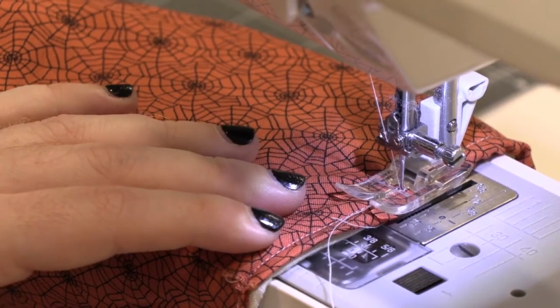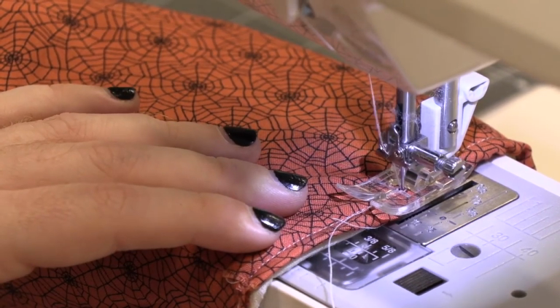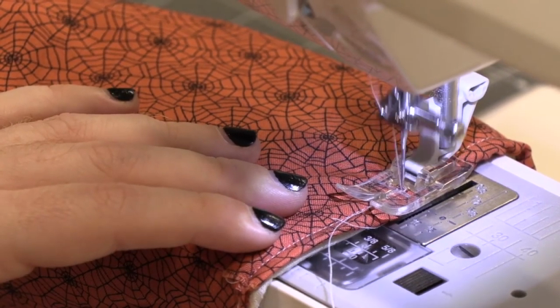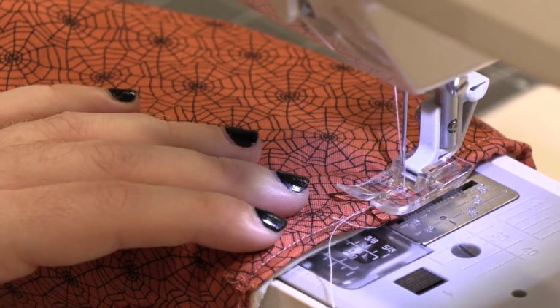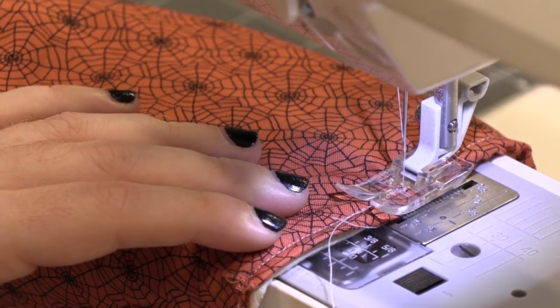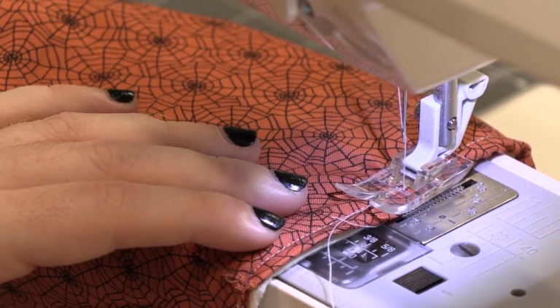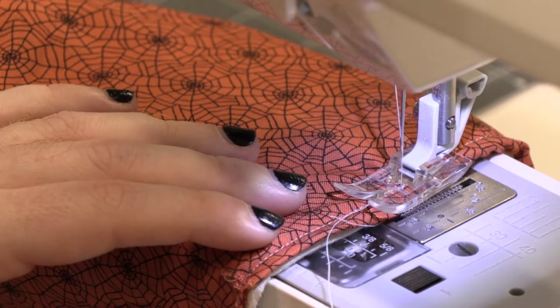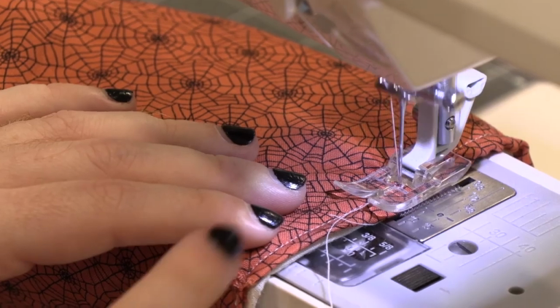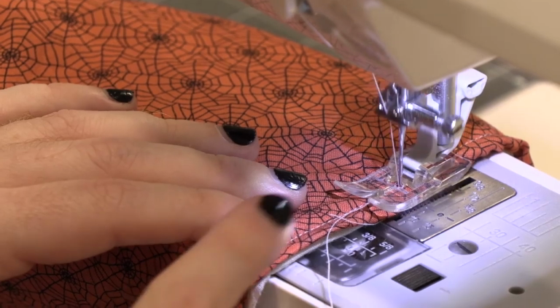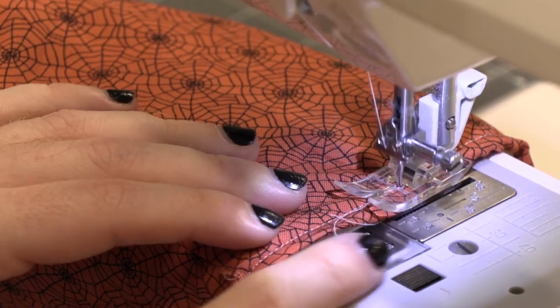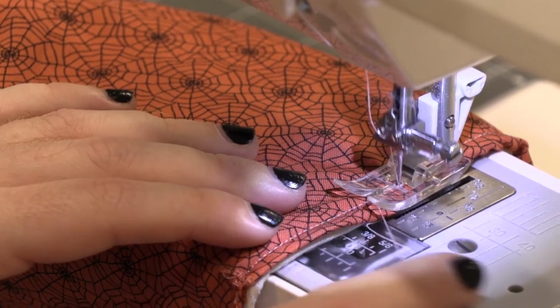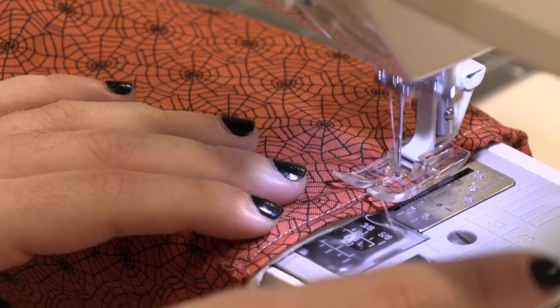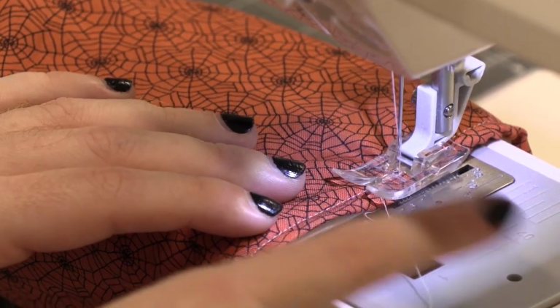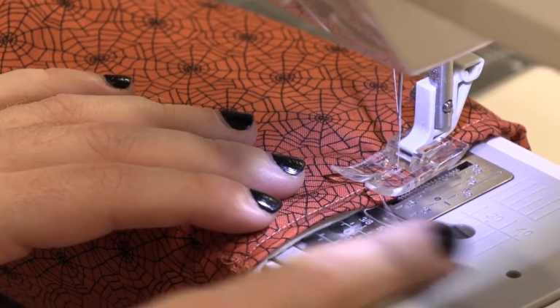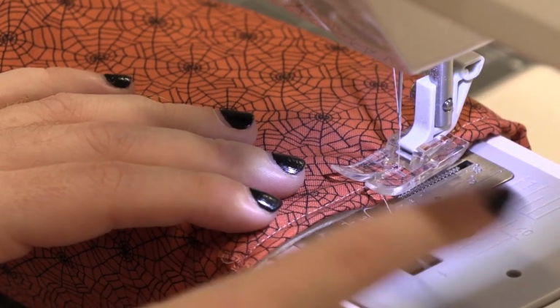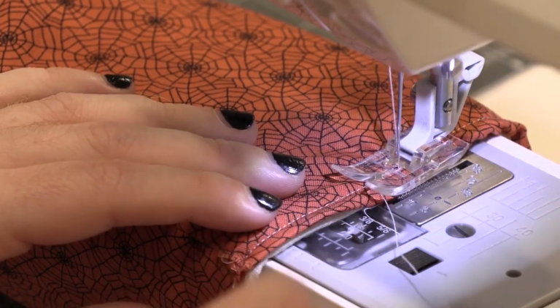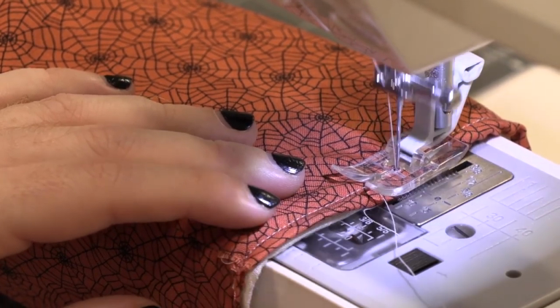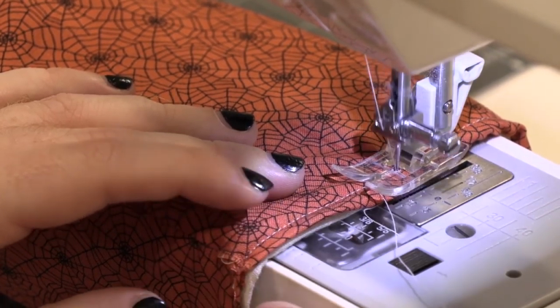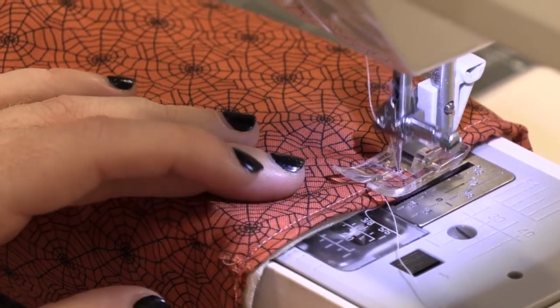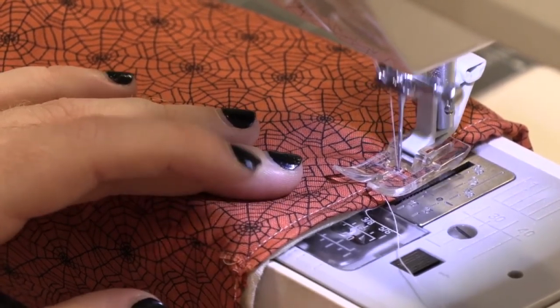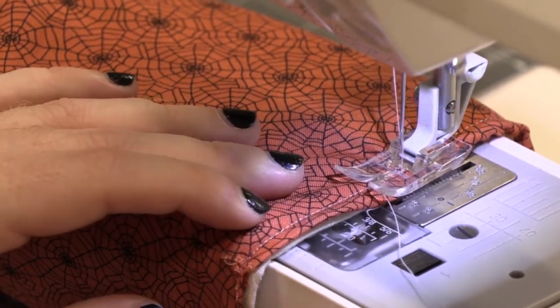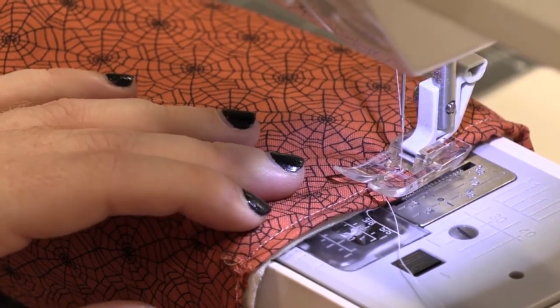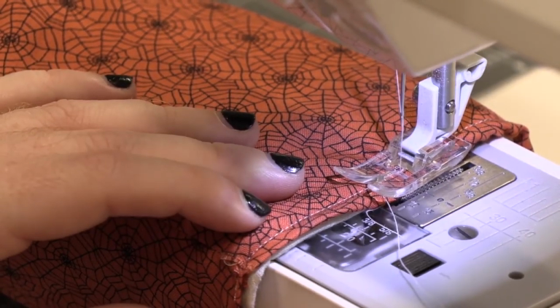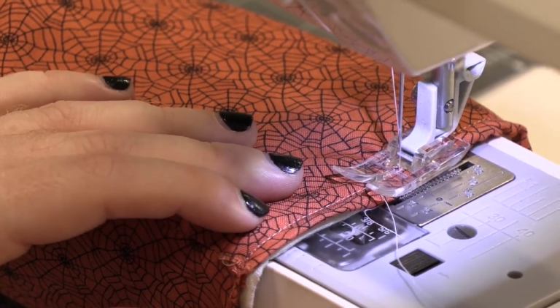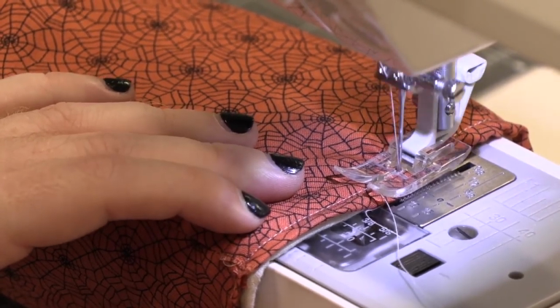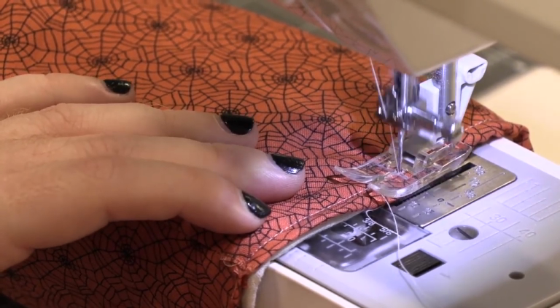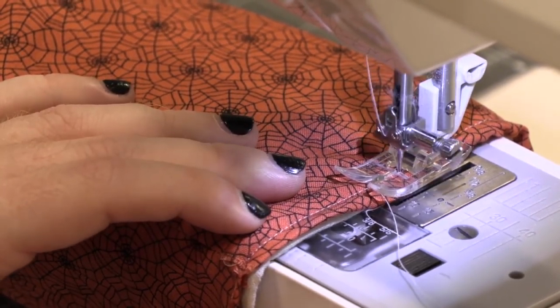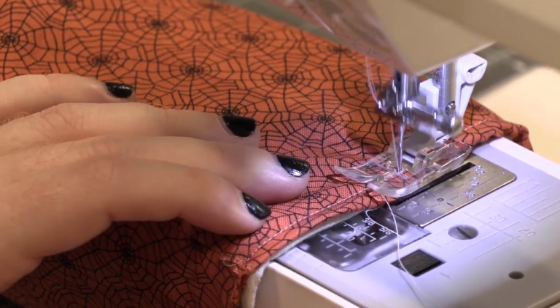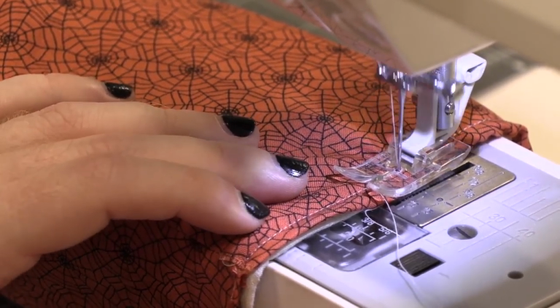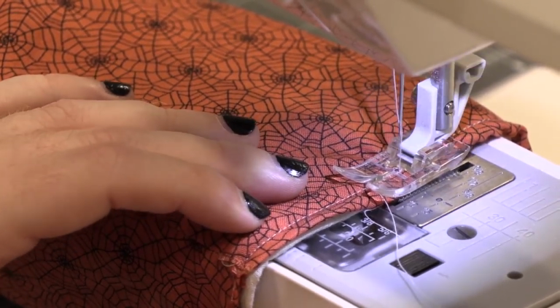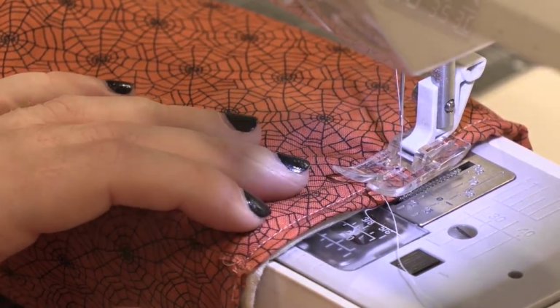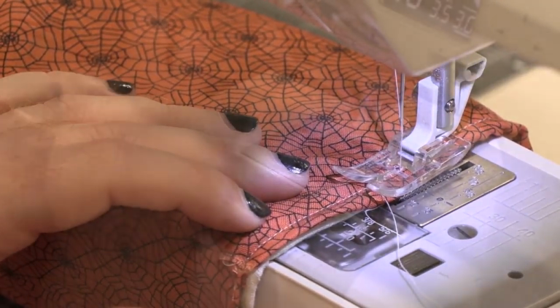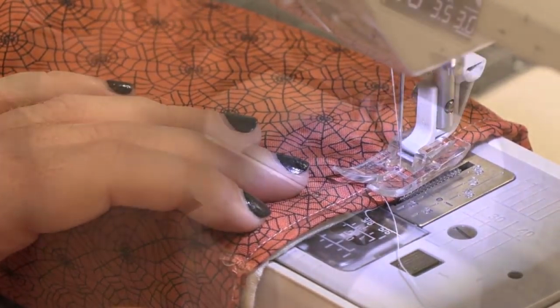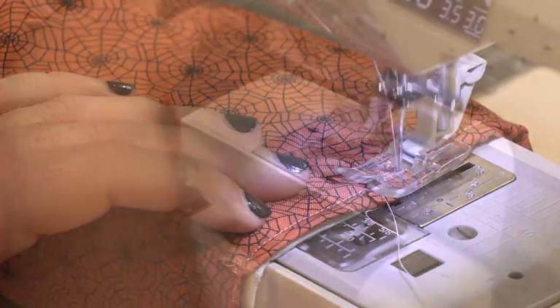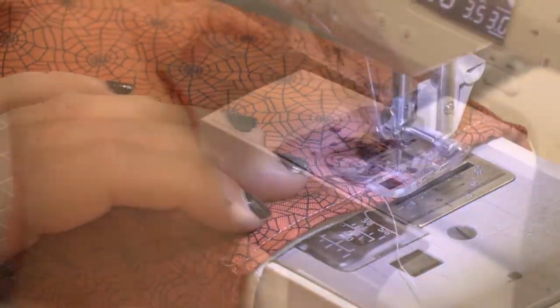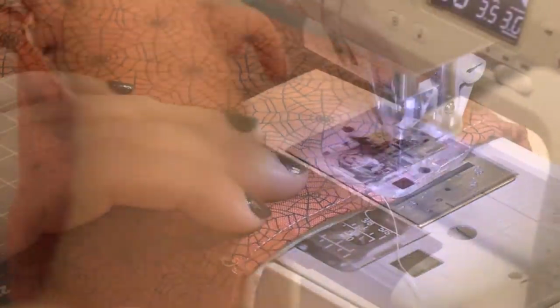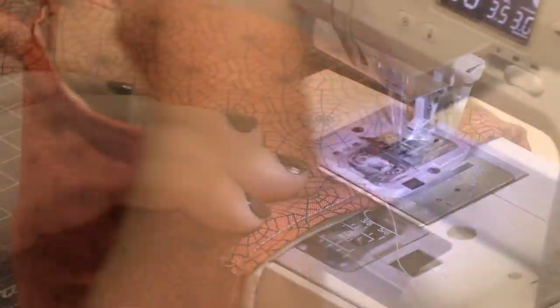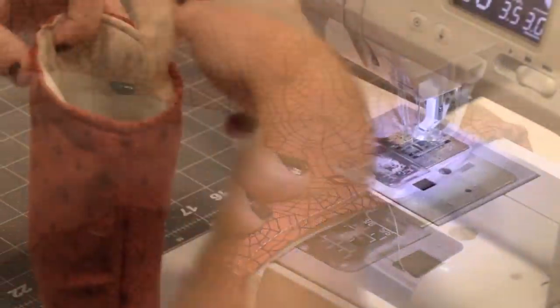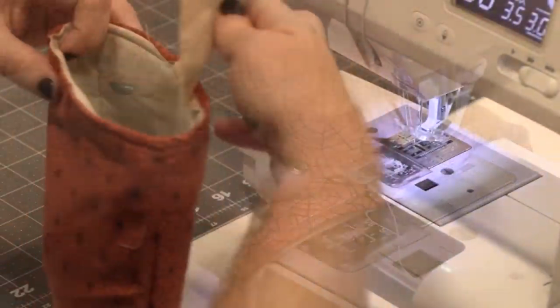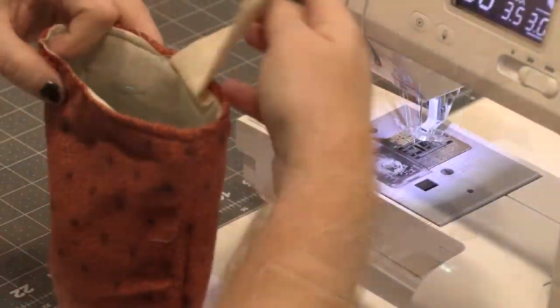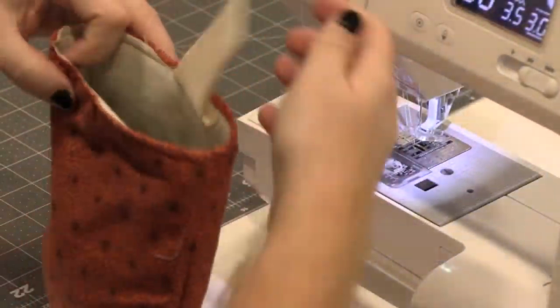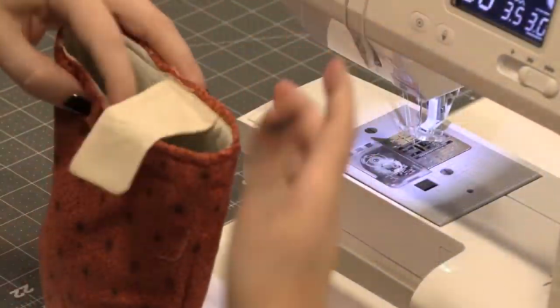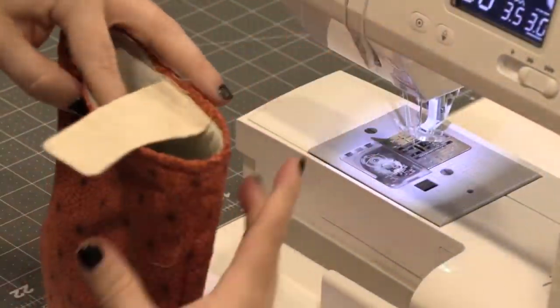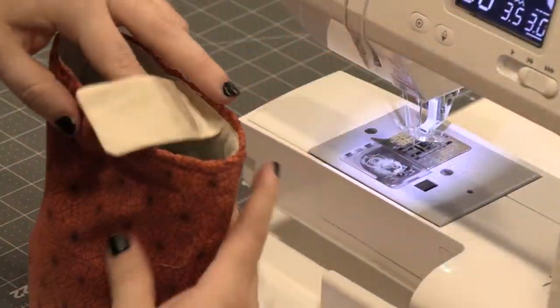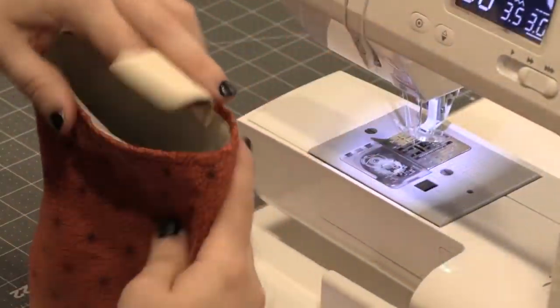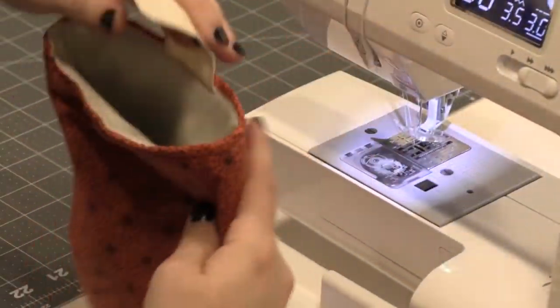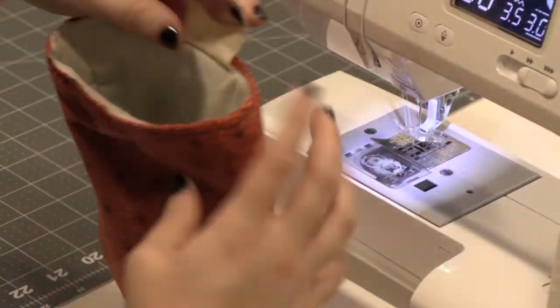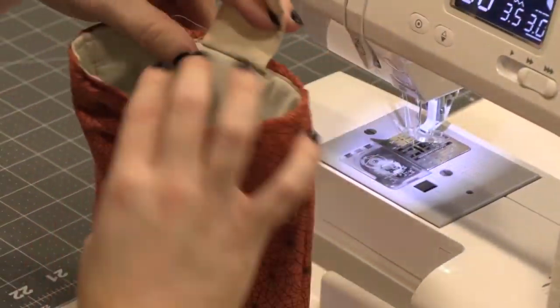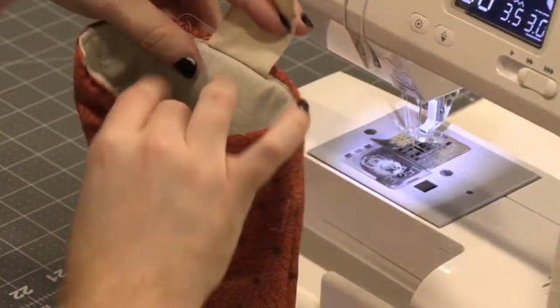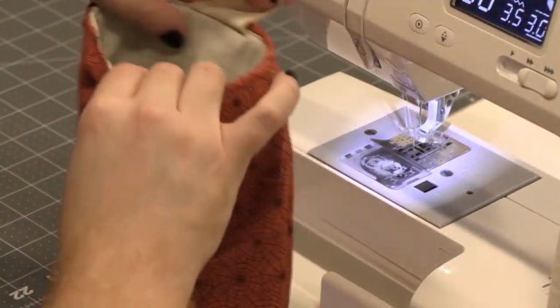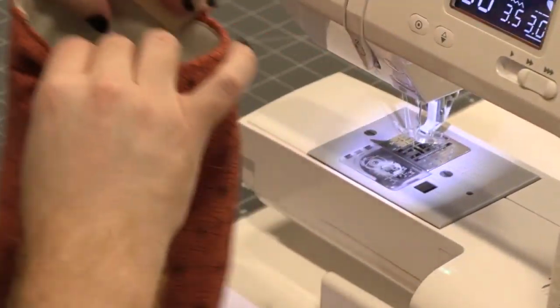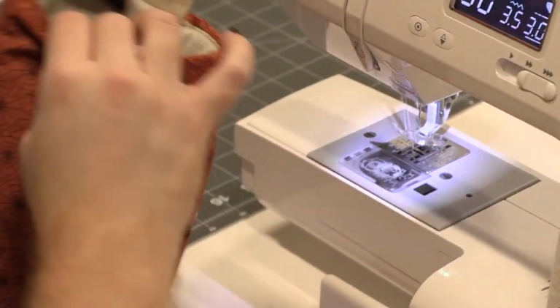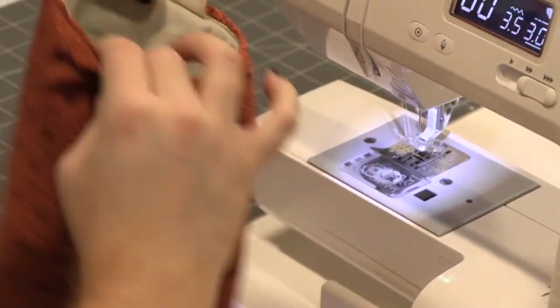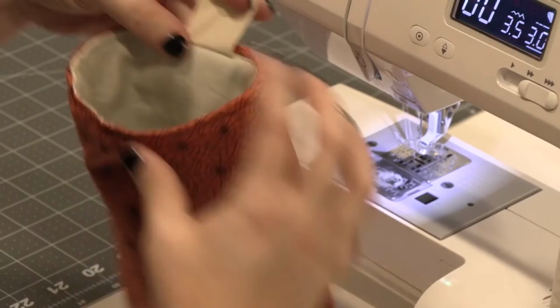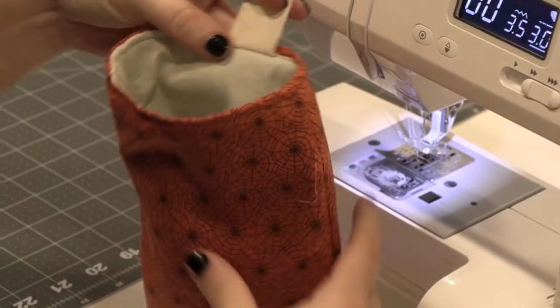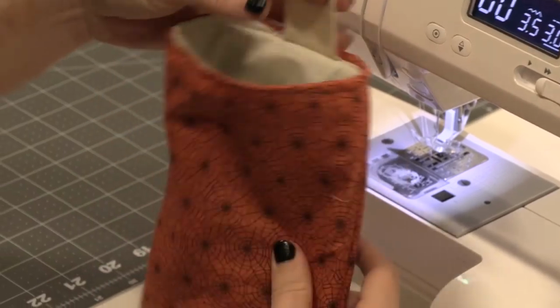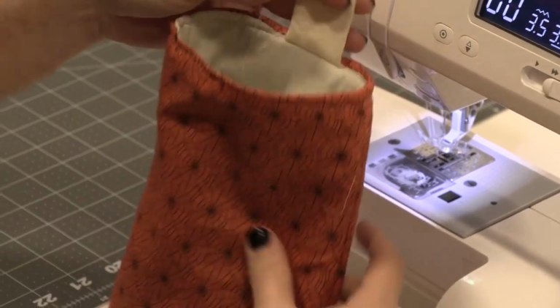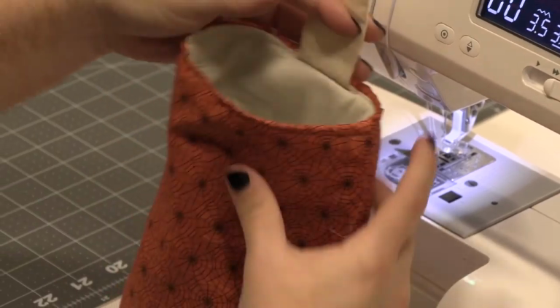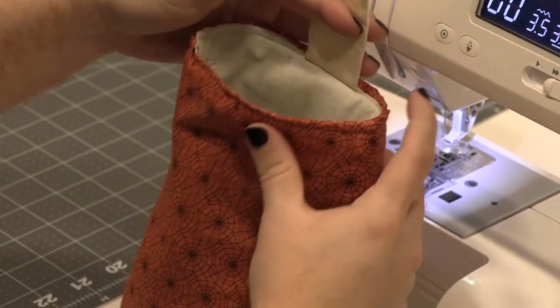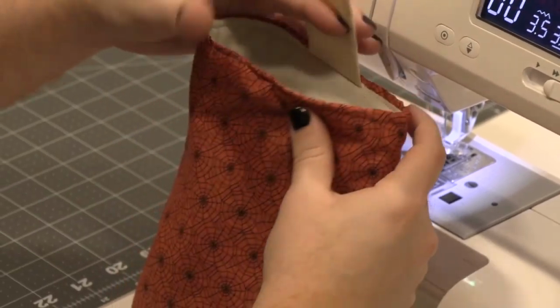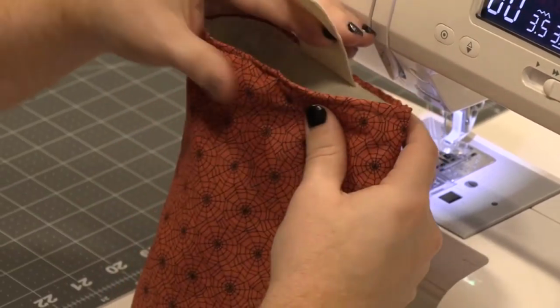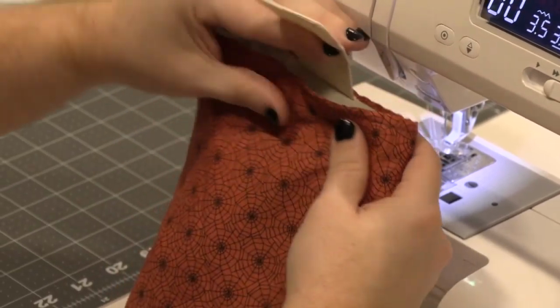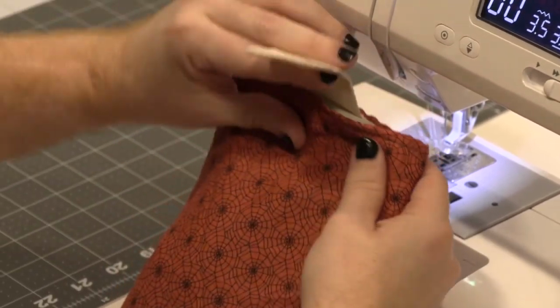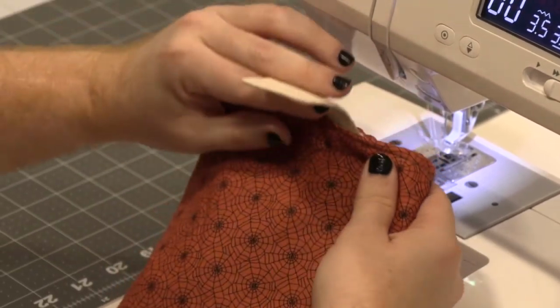We're going to lock our stitch once we've gotten to where we started. We are almost done — you can go ahead and see how it's going to look.